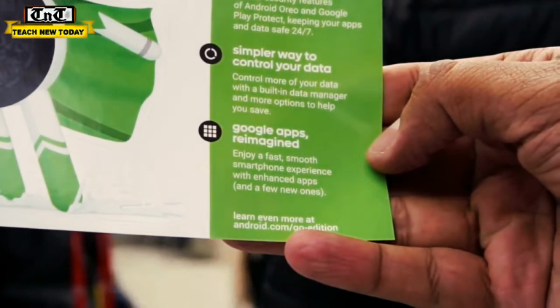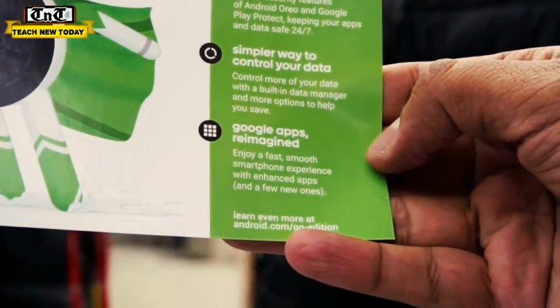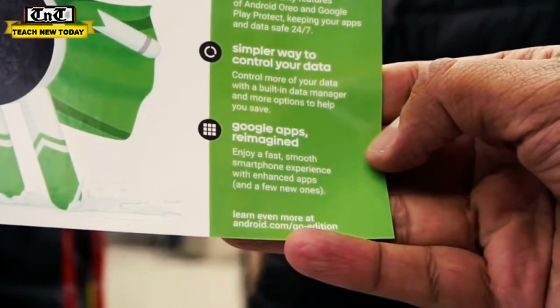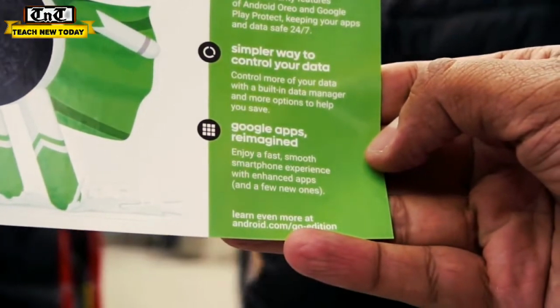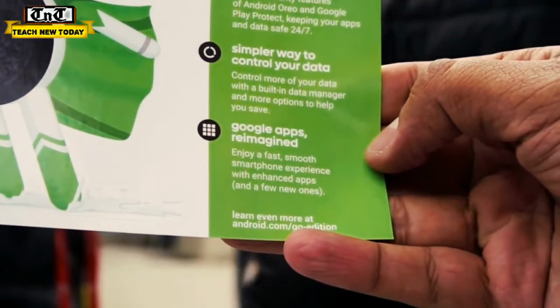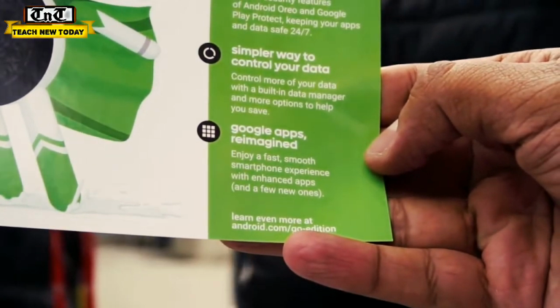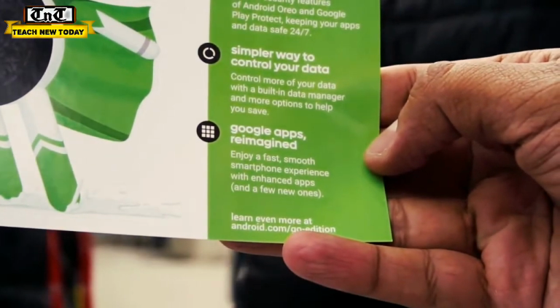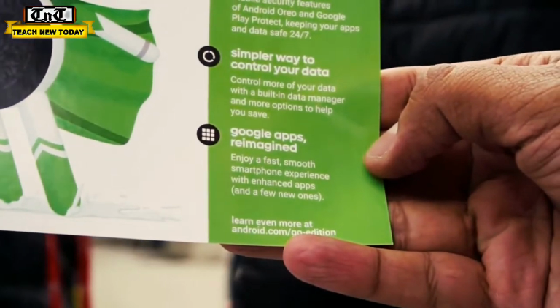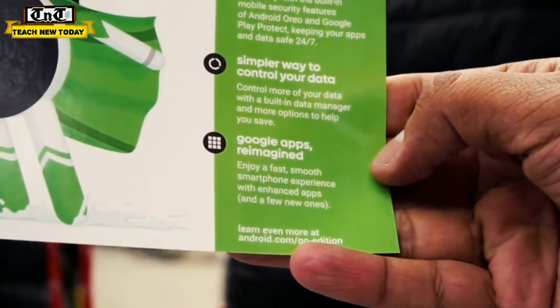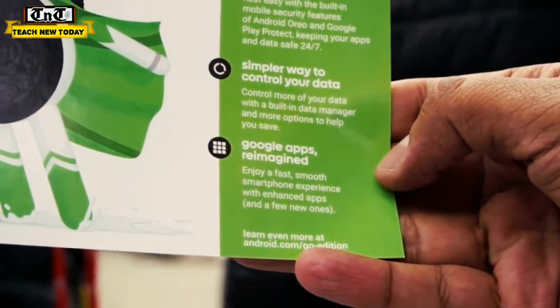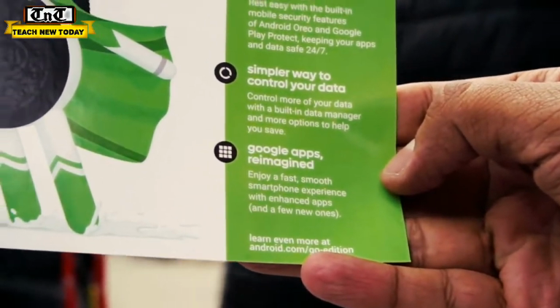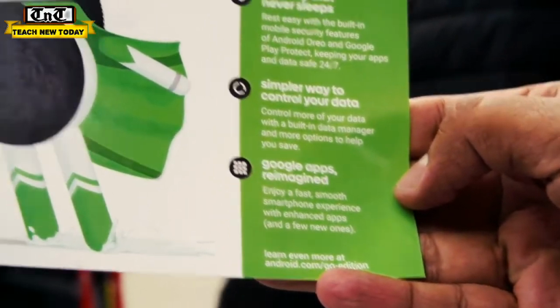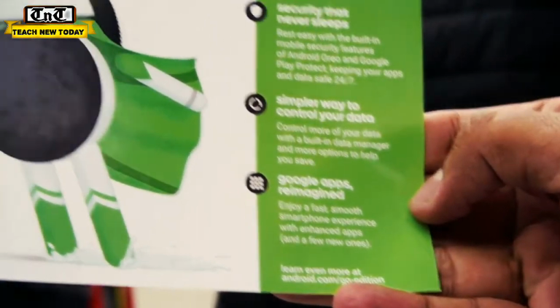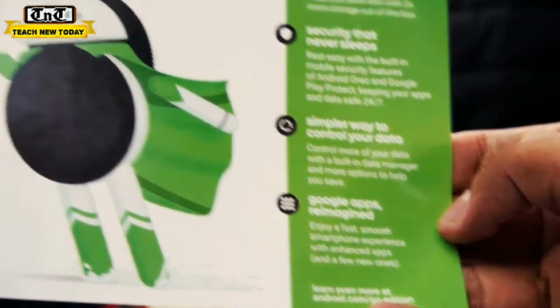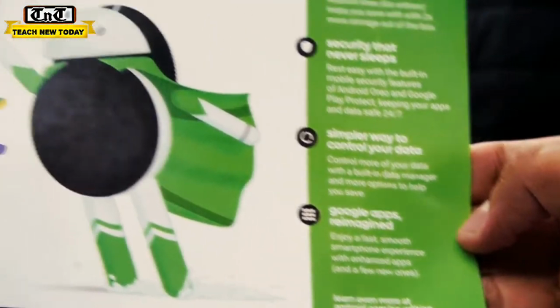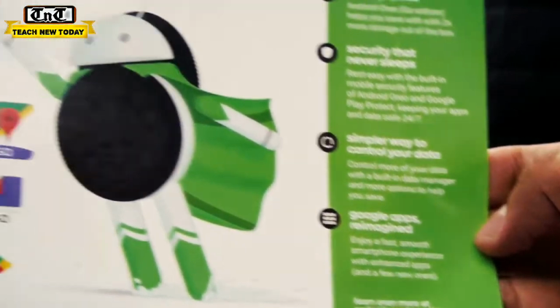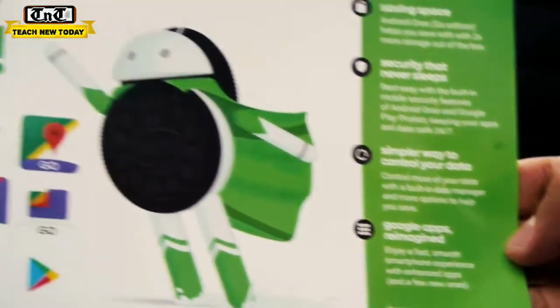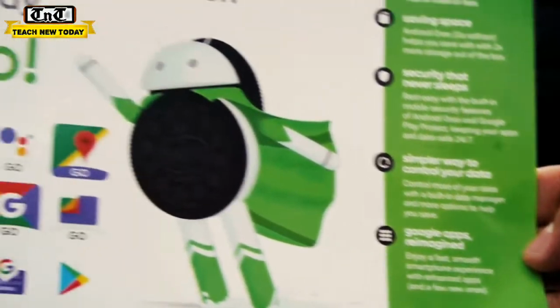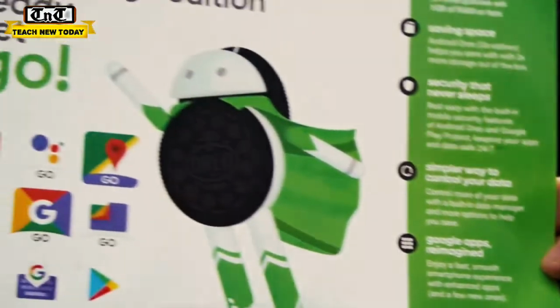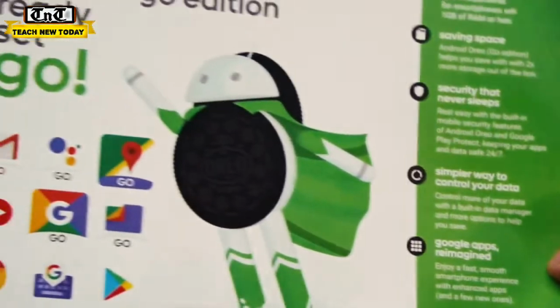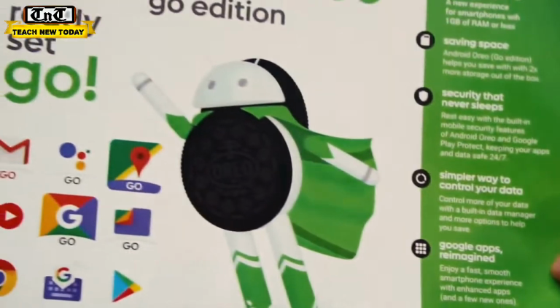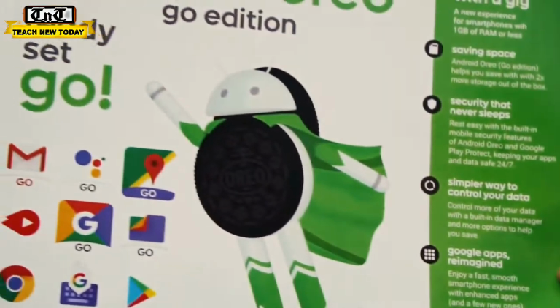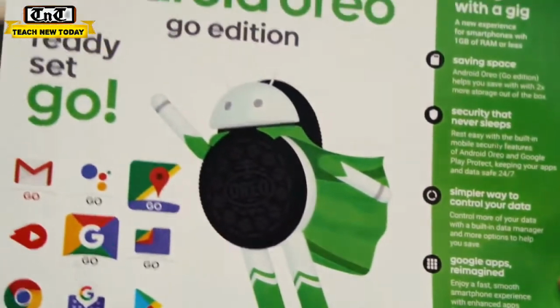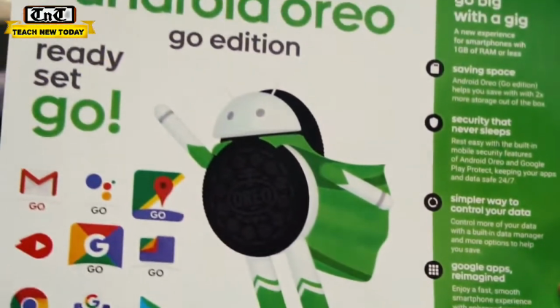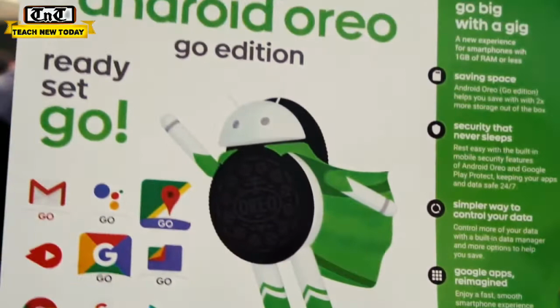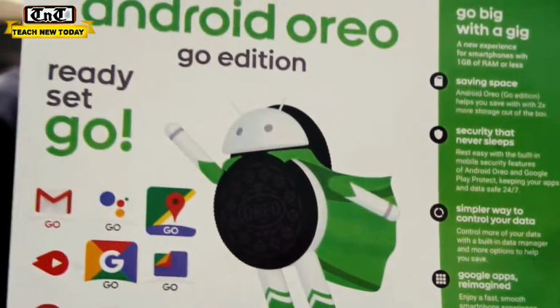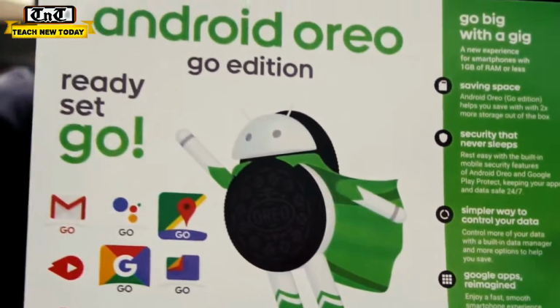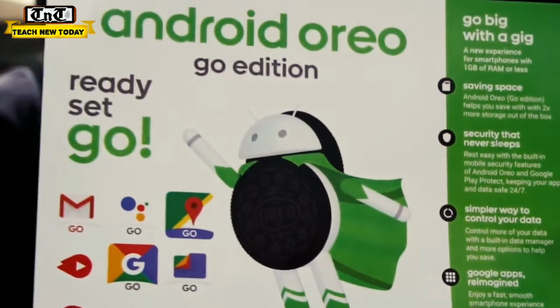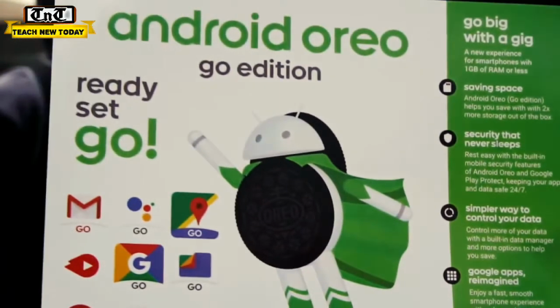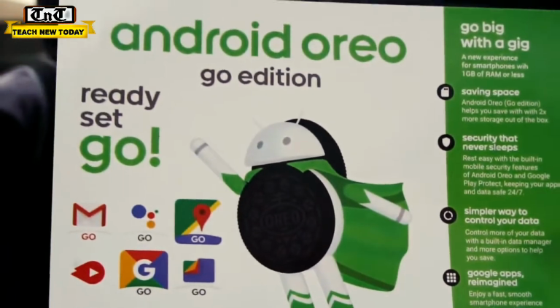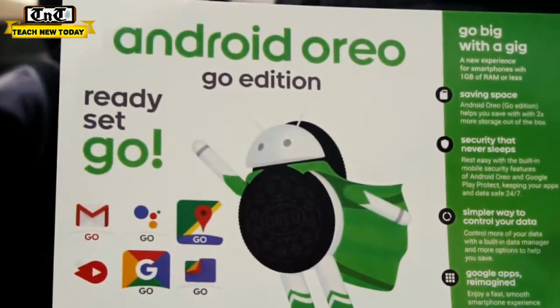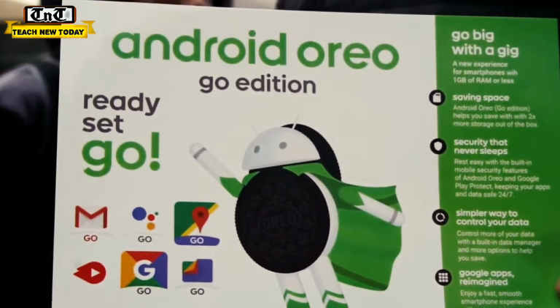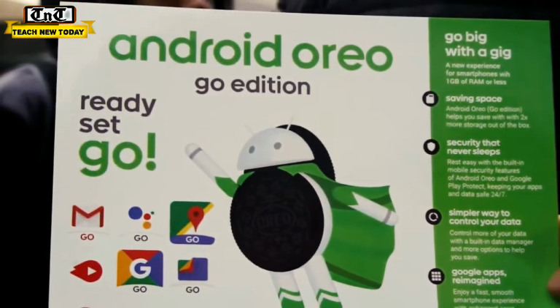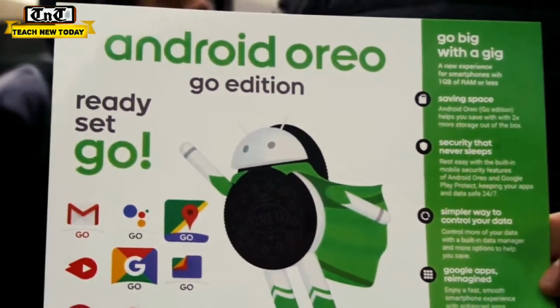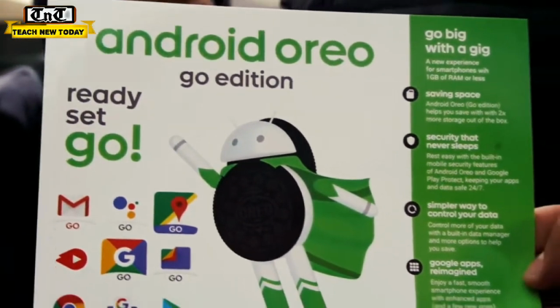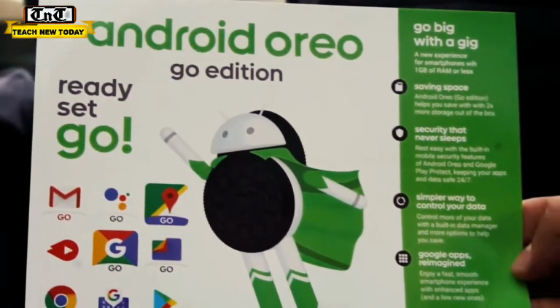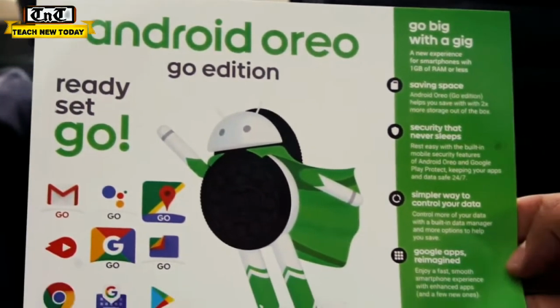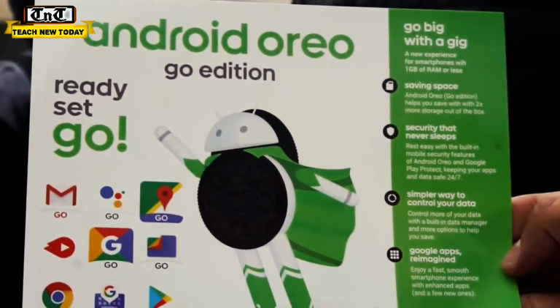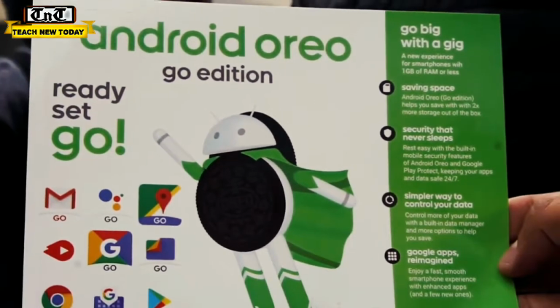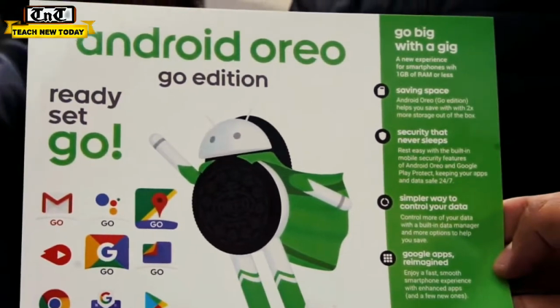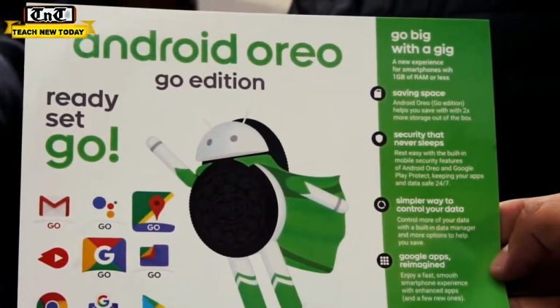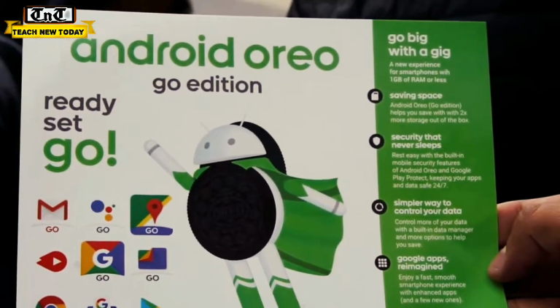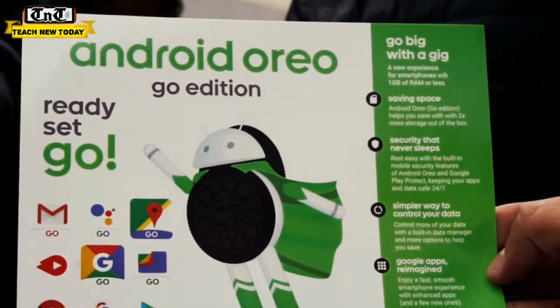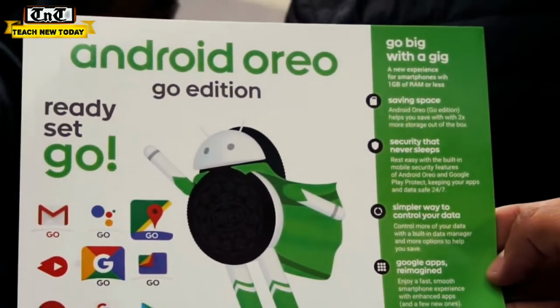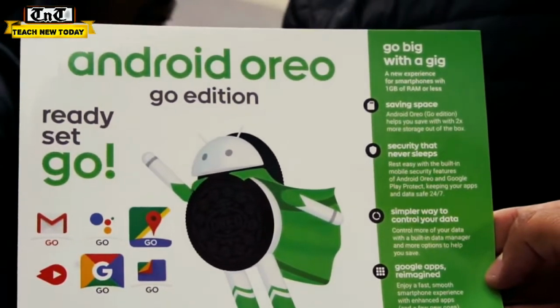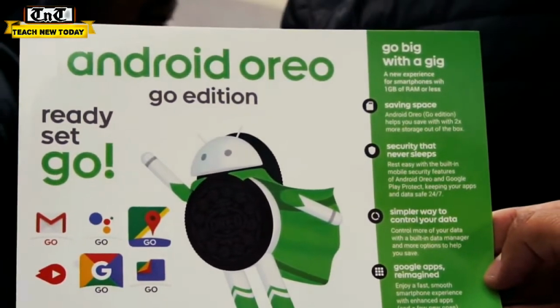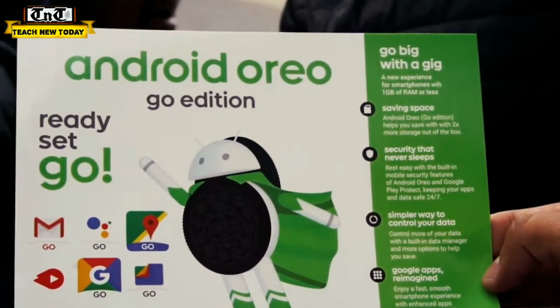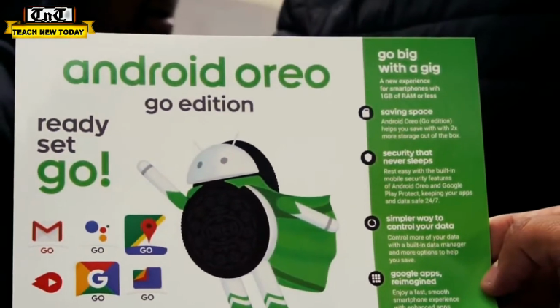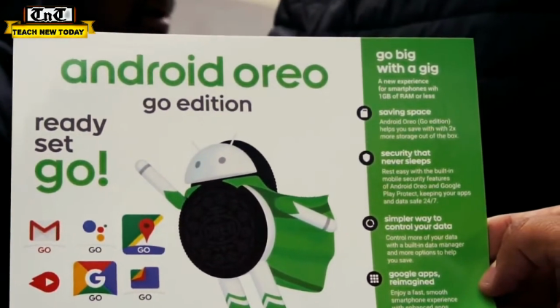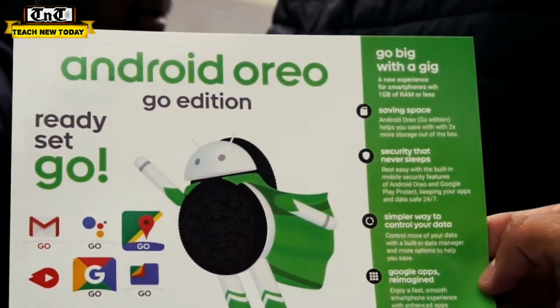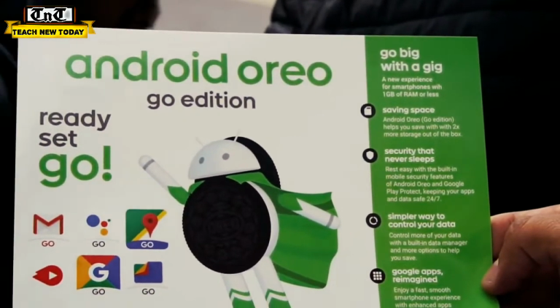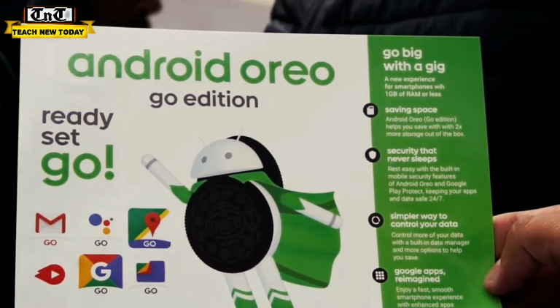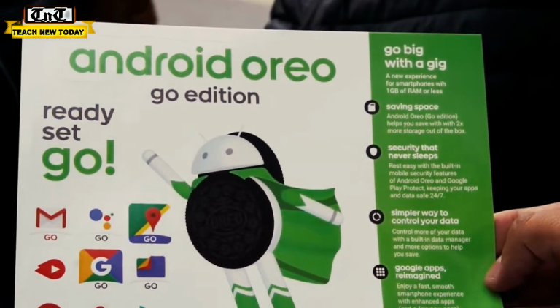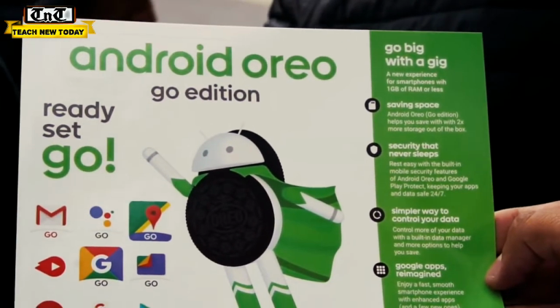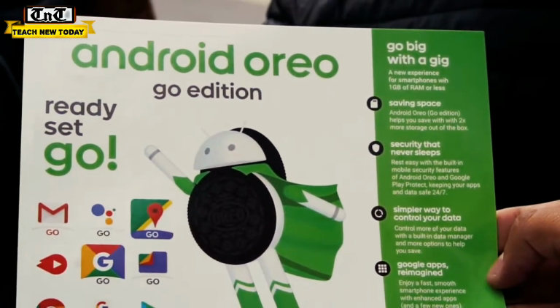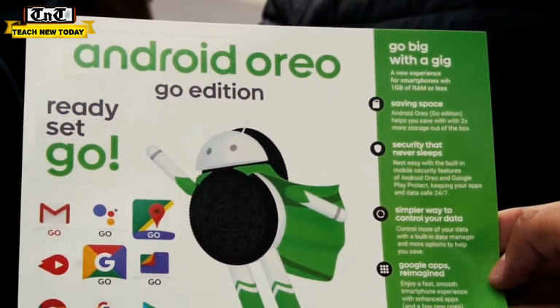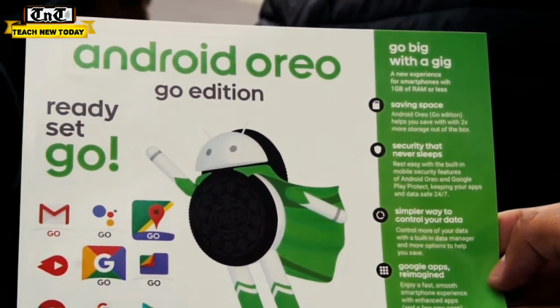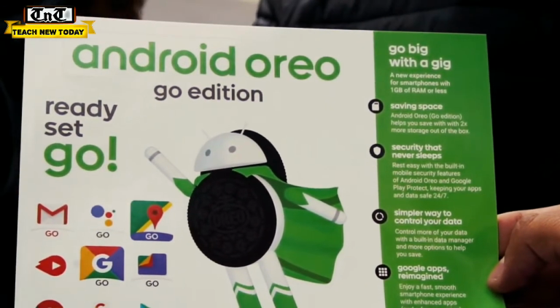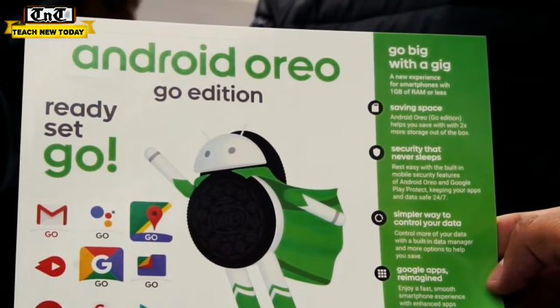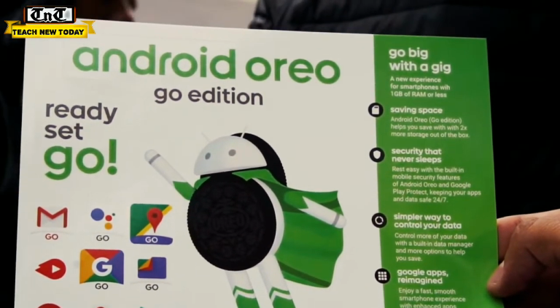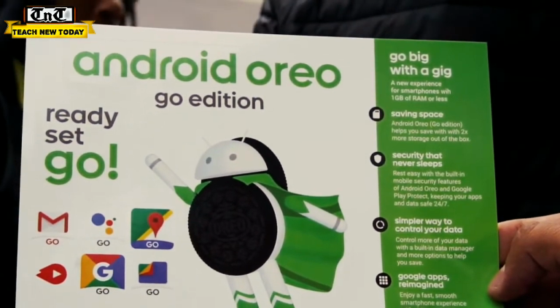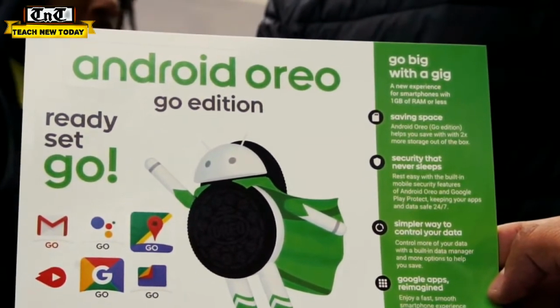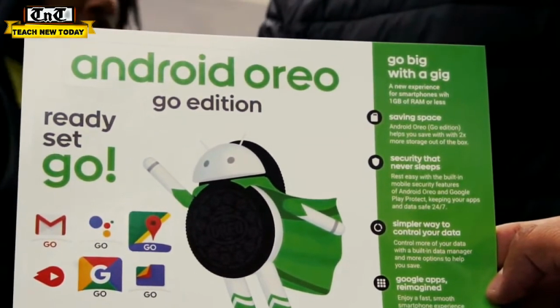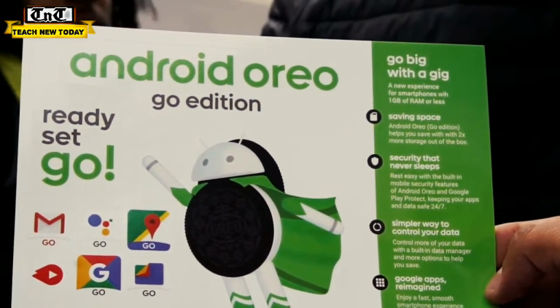This is the latest Android application which is compressed by Google for Android Go, which means your phone will run smoothly without hanging or lagging, so you need to use this device.